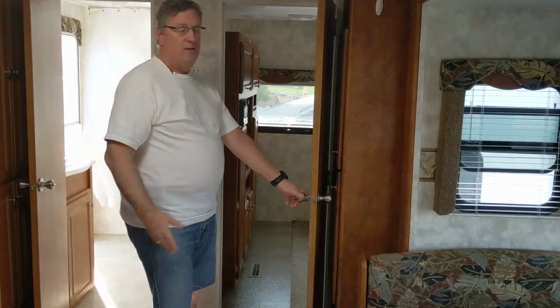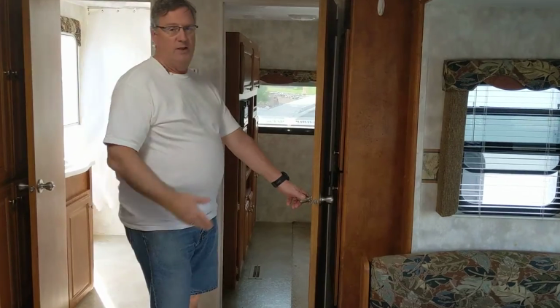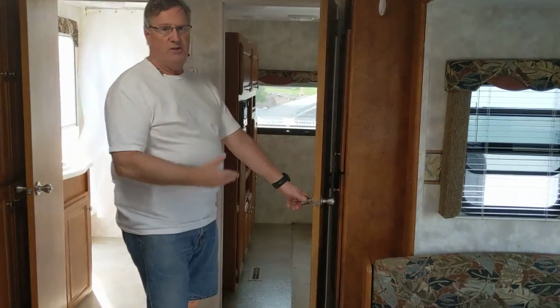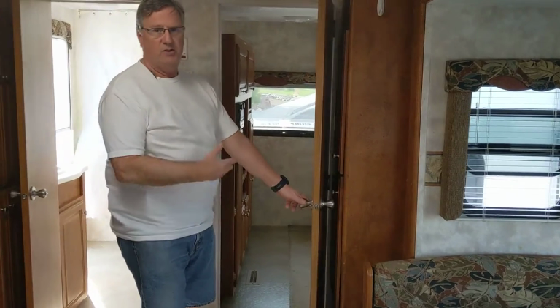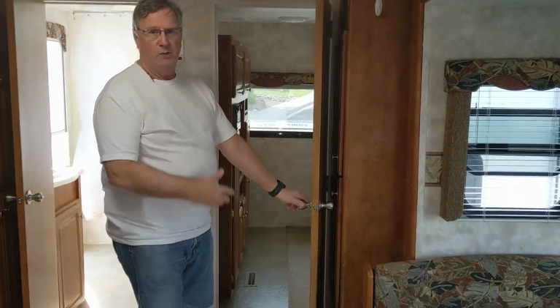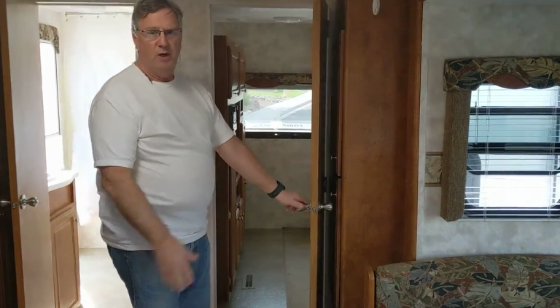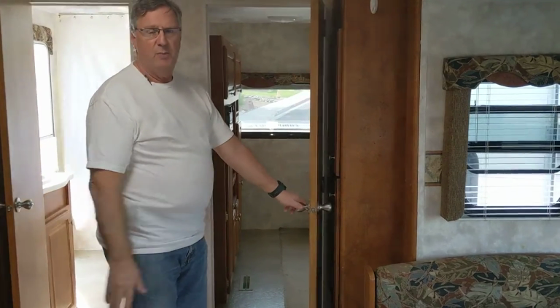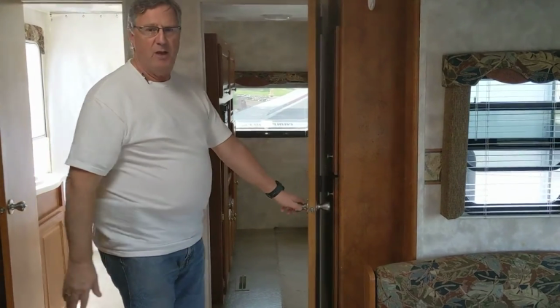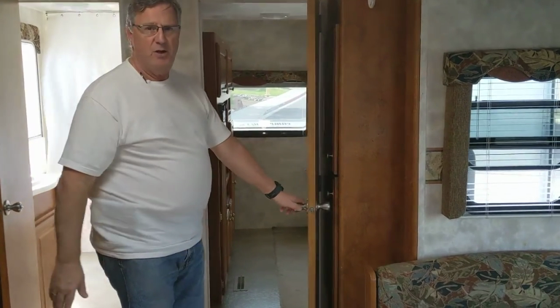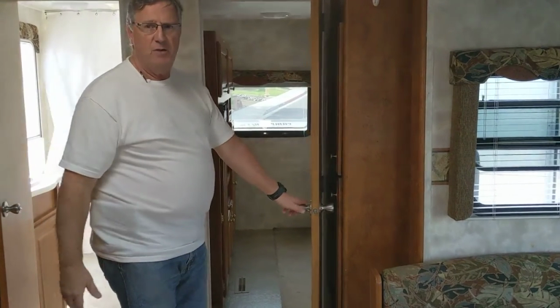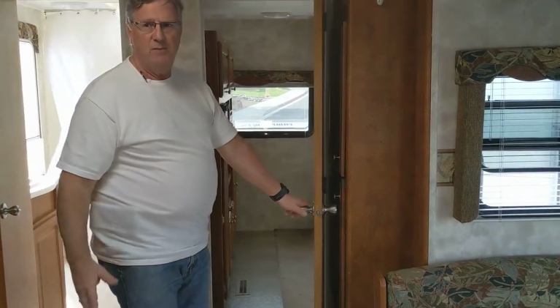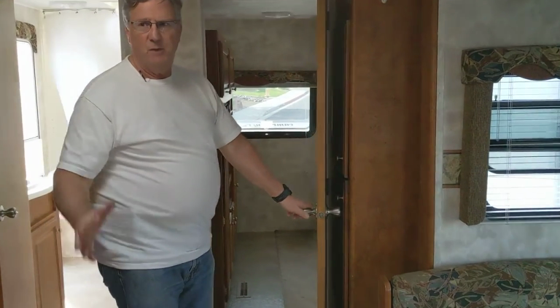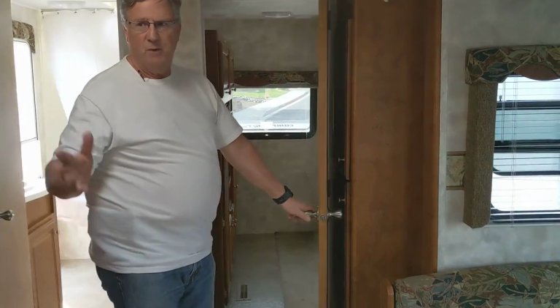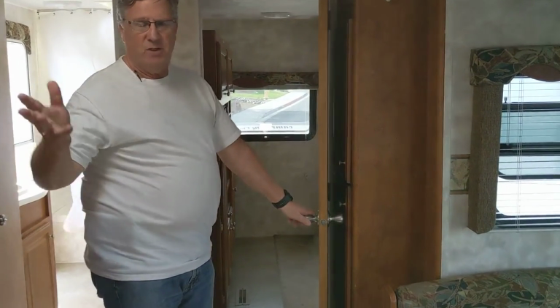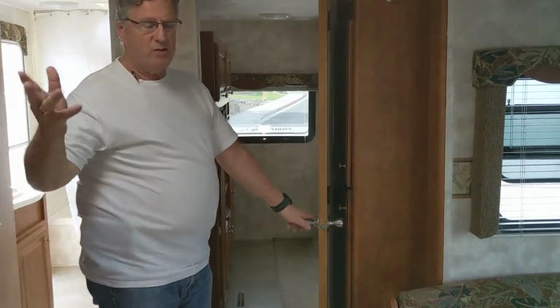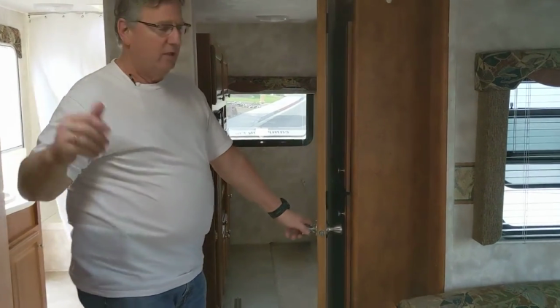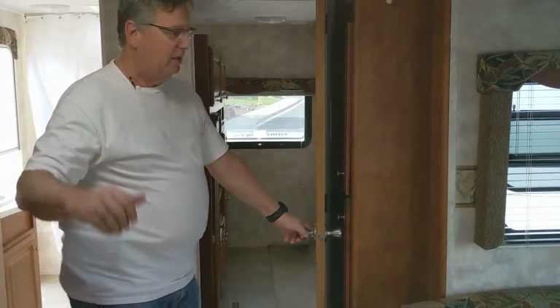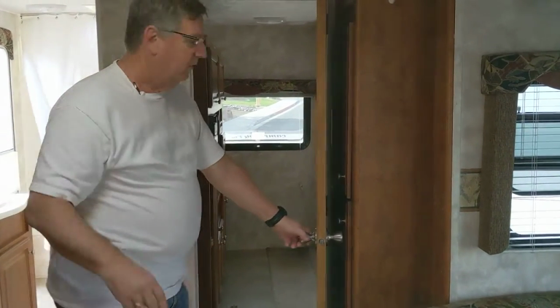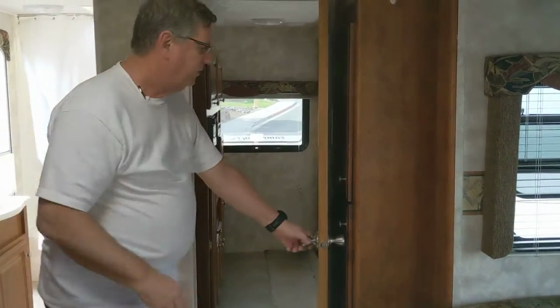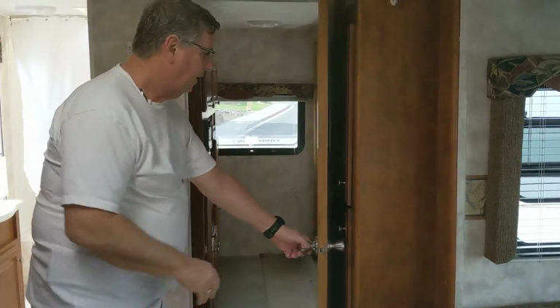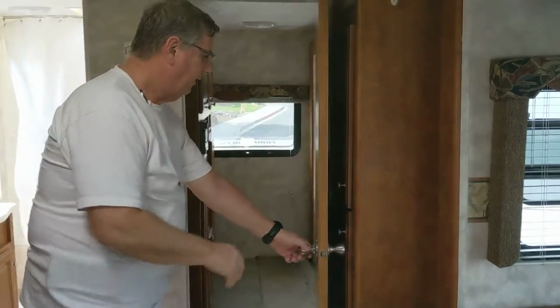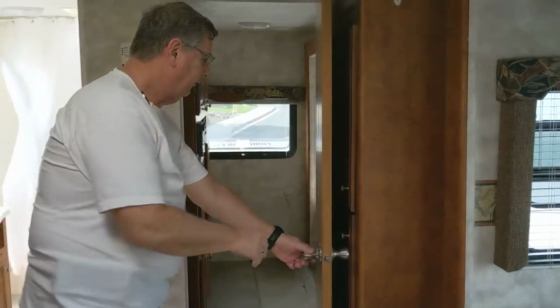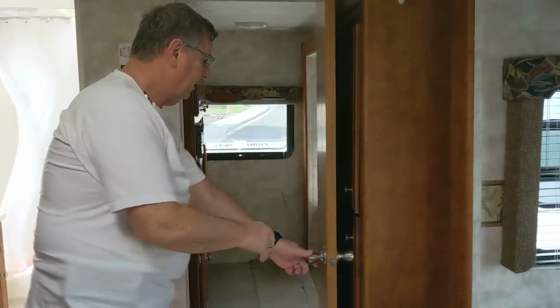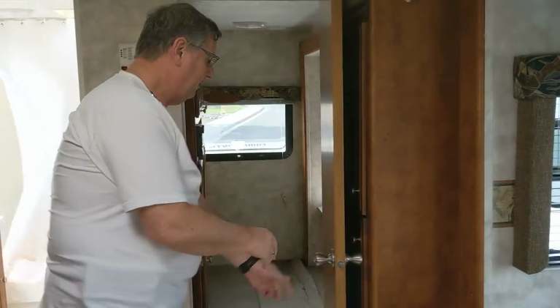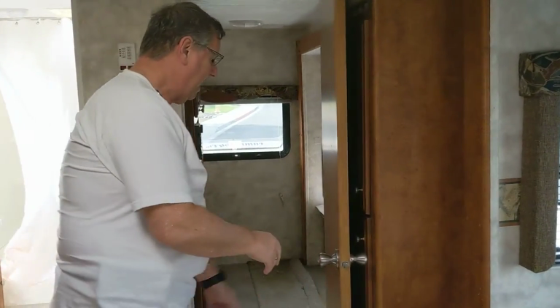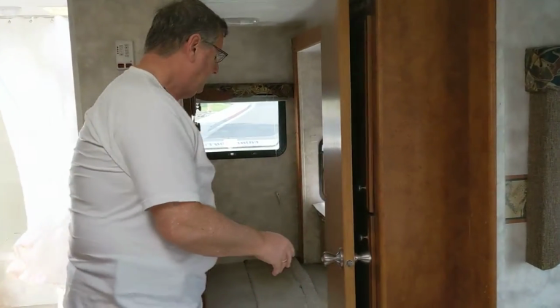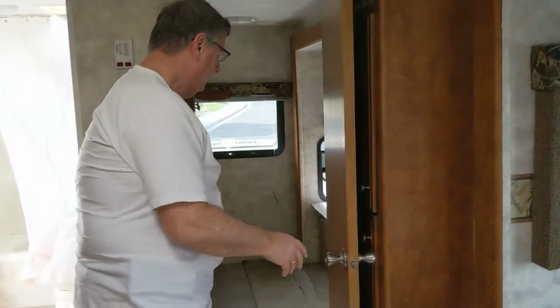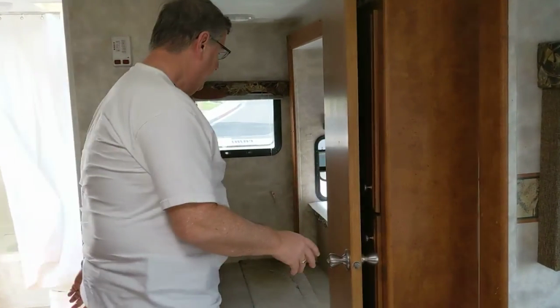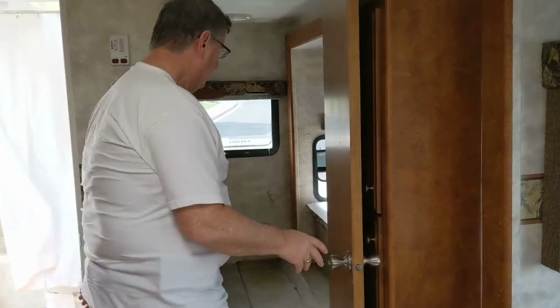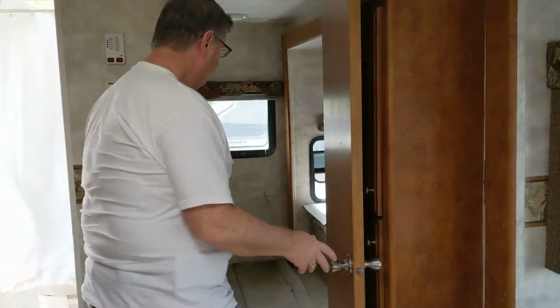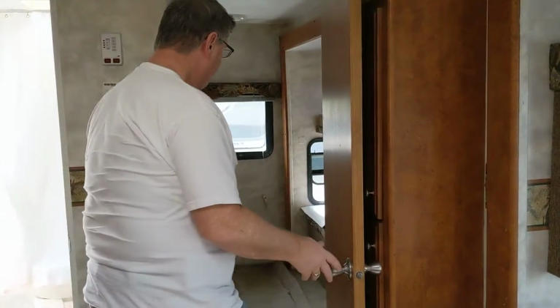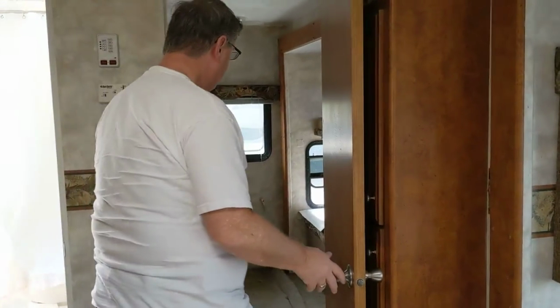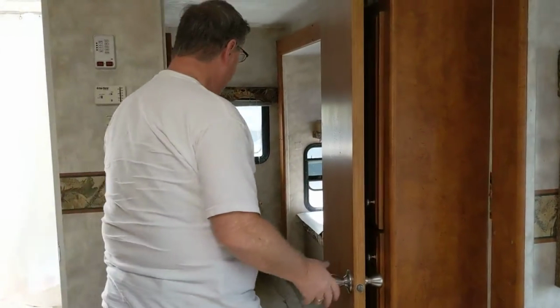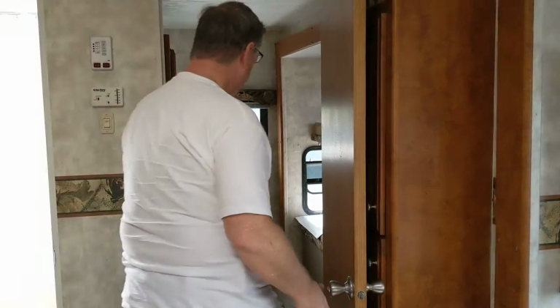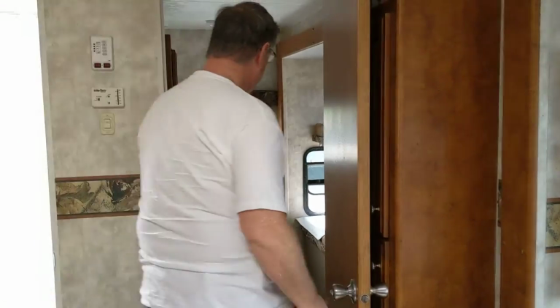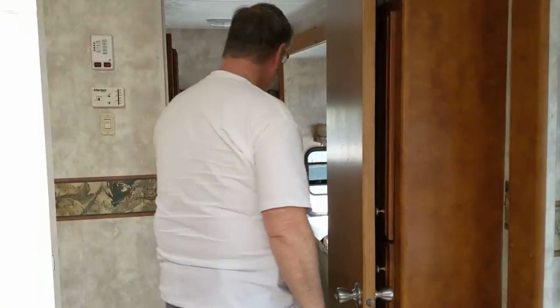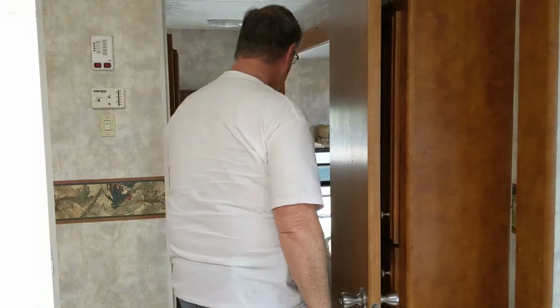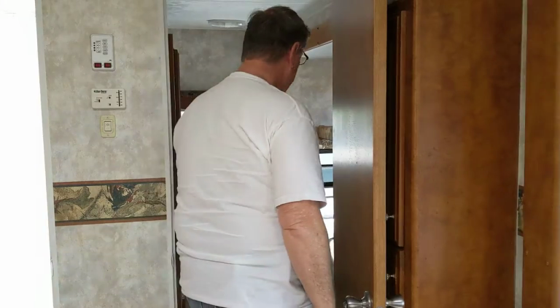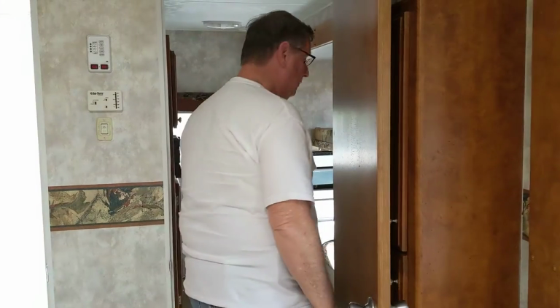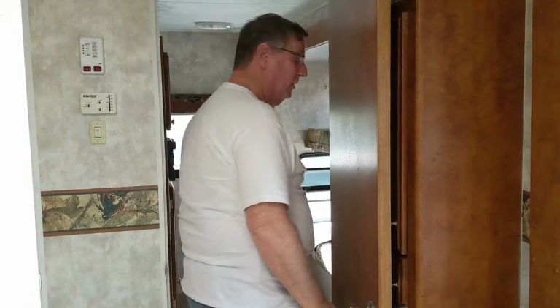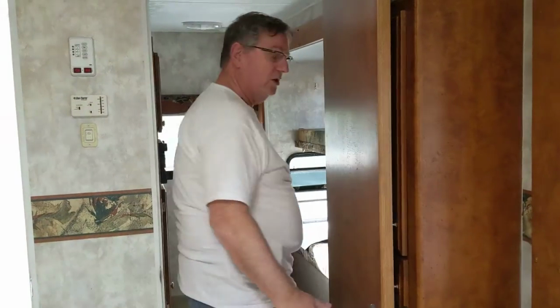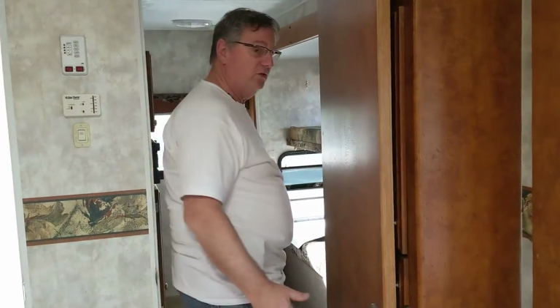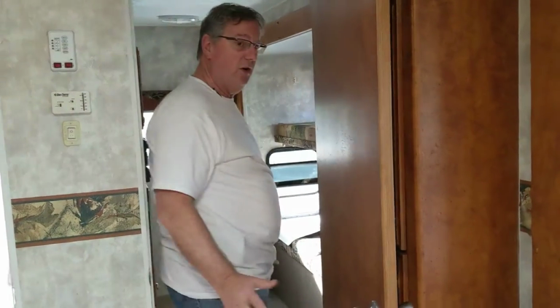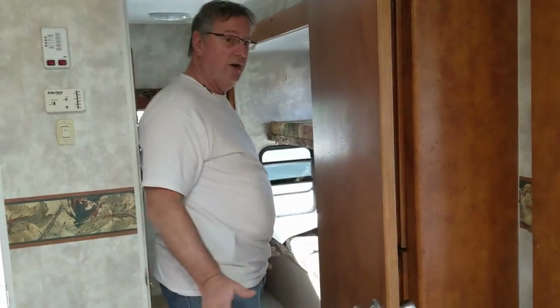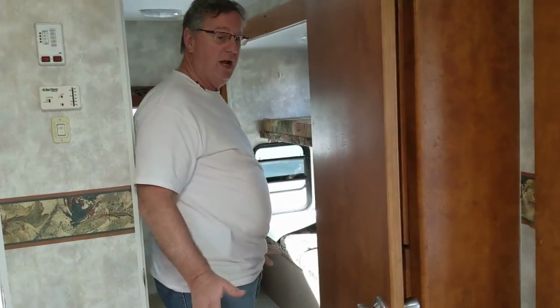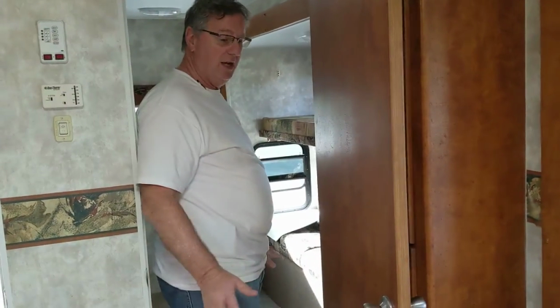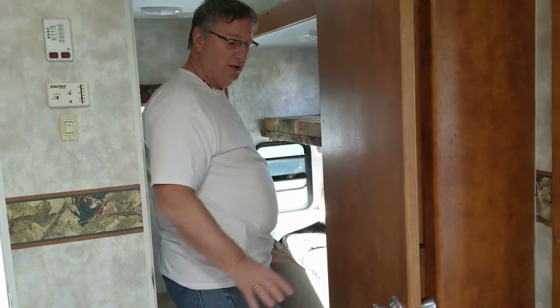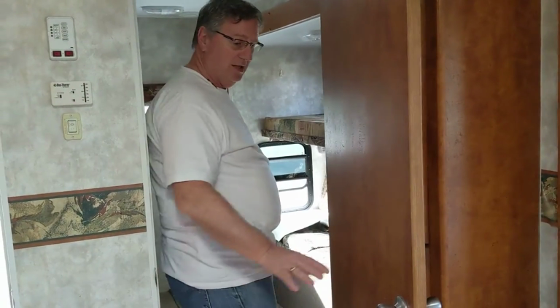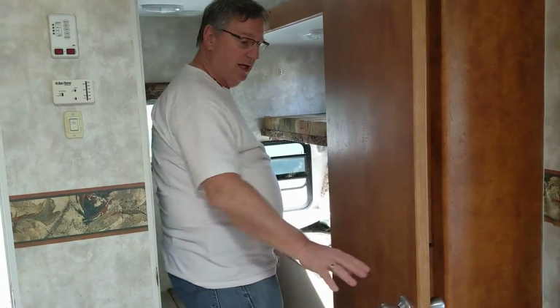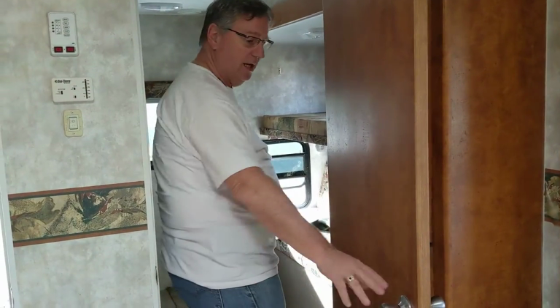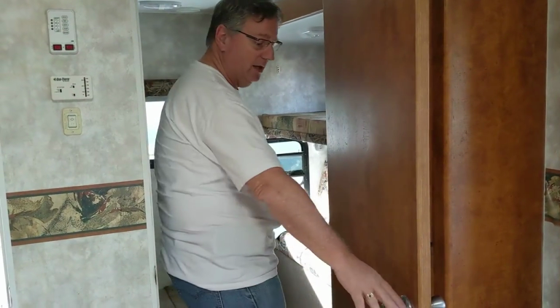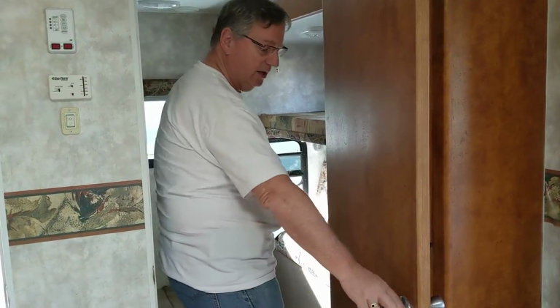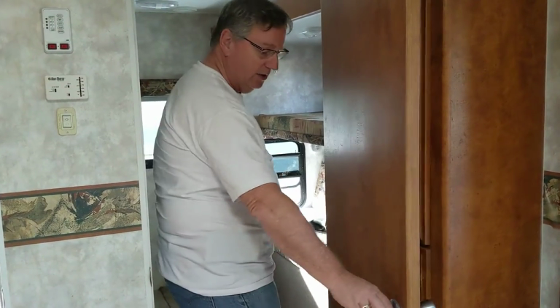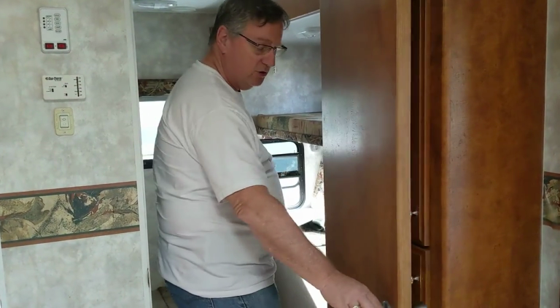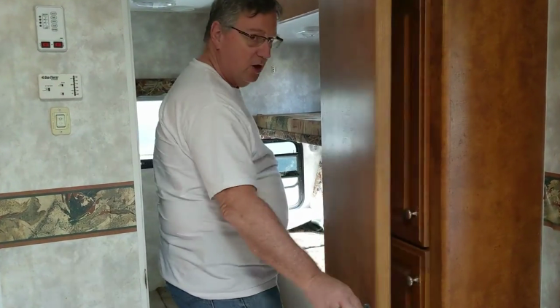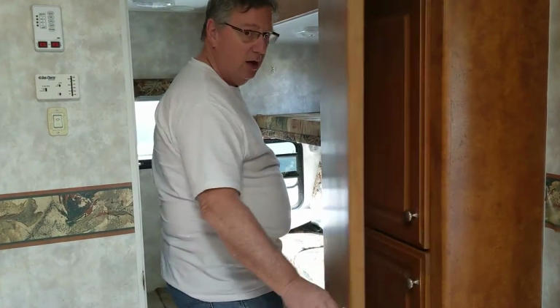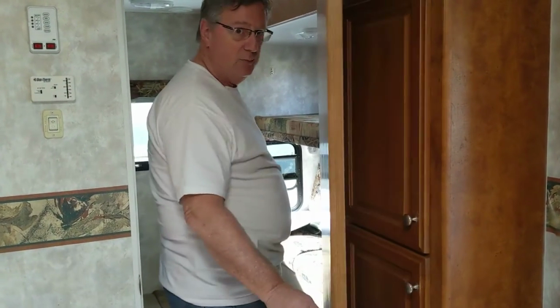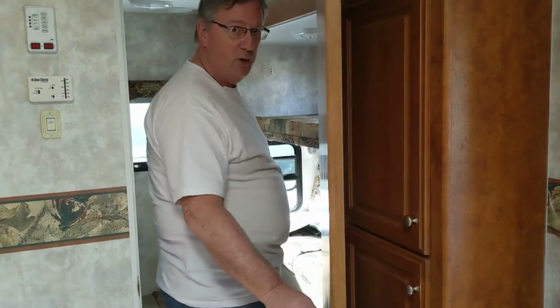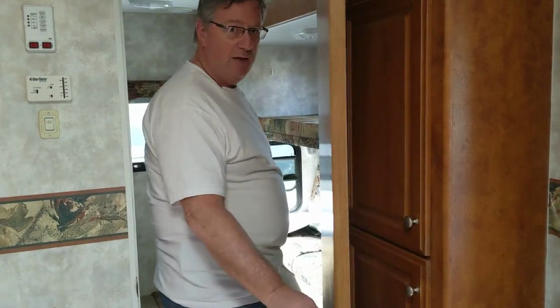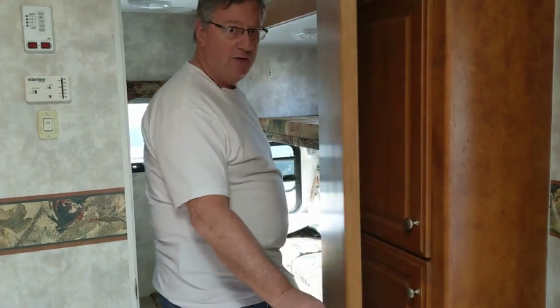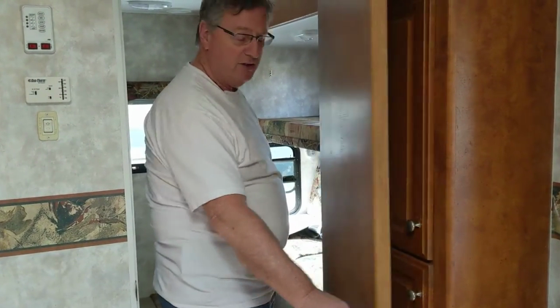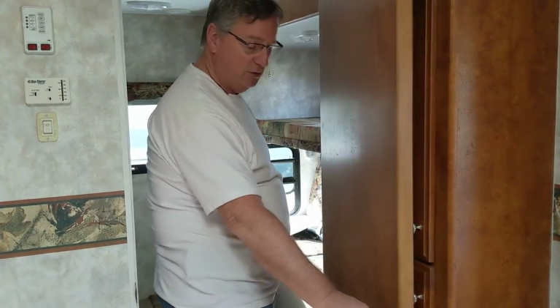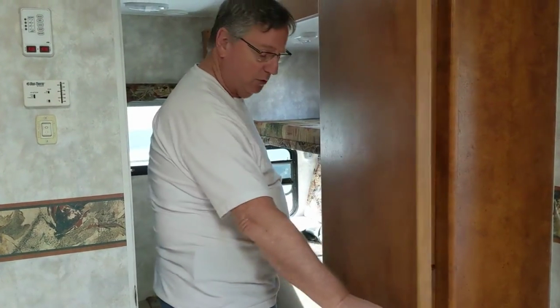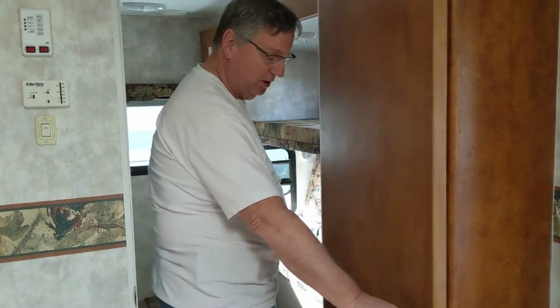This is the rear bedroom. We just saw the front master bedroom, now we have the rear bedroom, which is very nice. Again, solid privacy door.